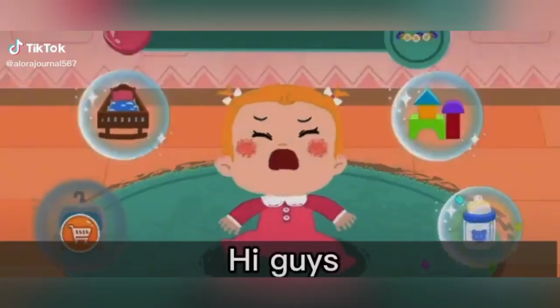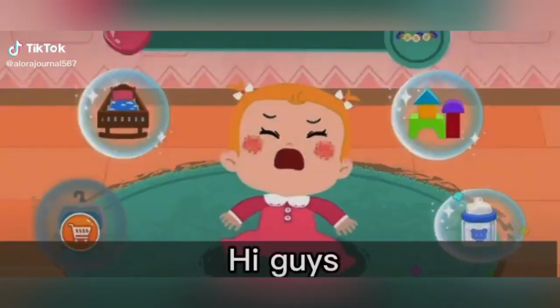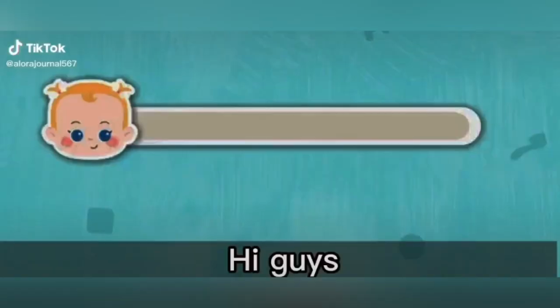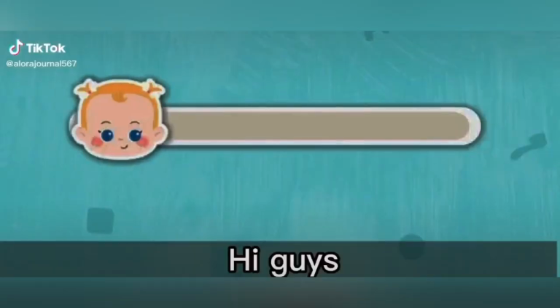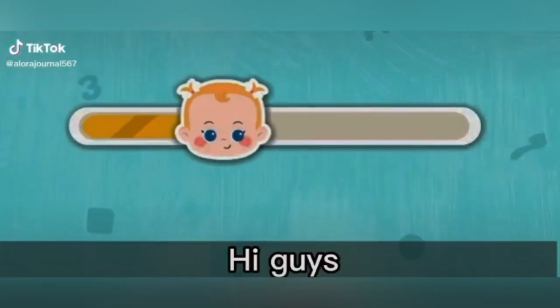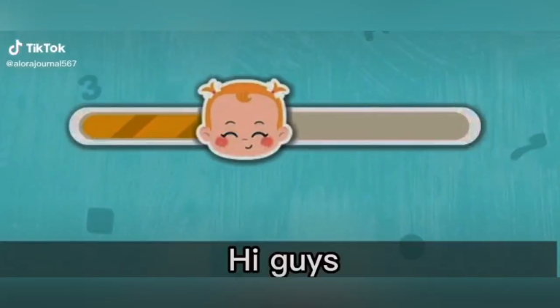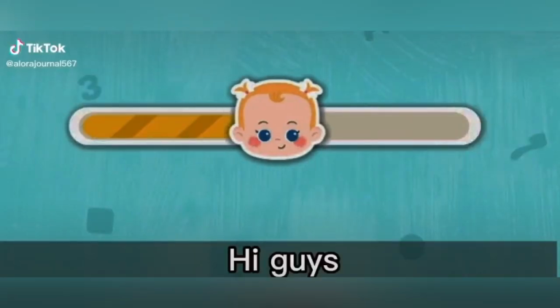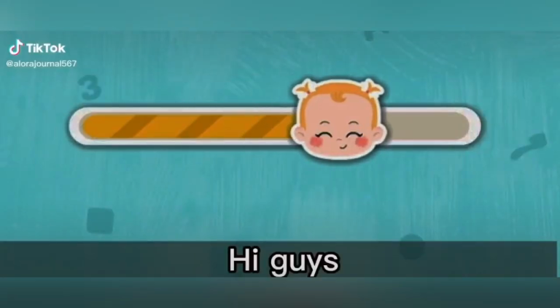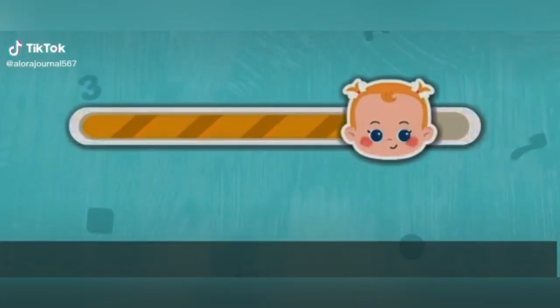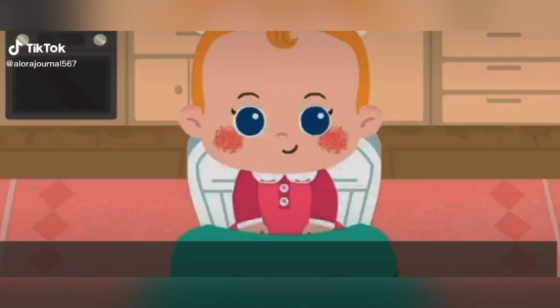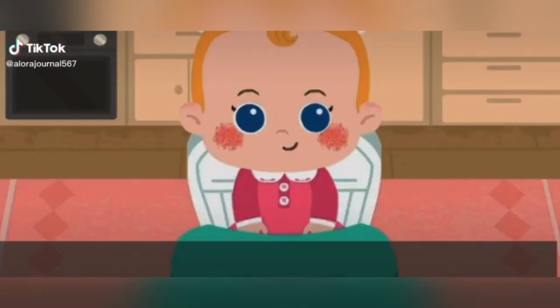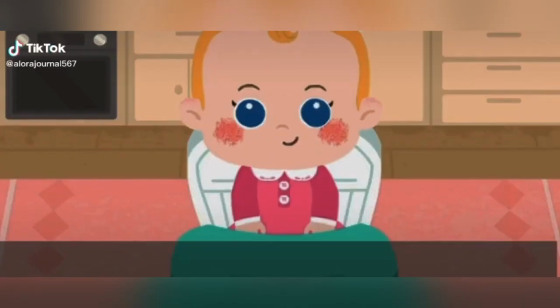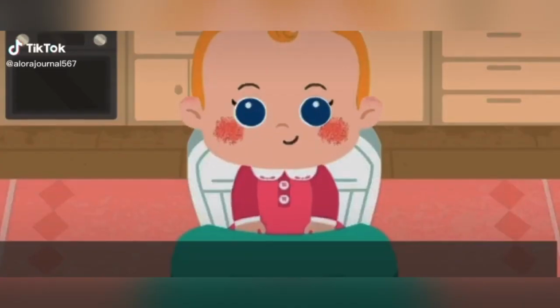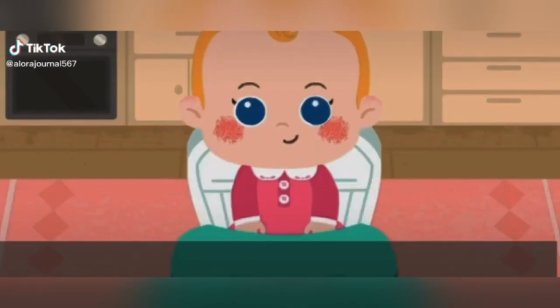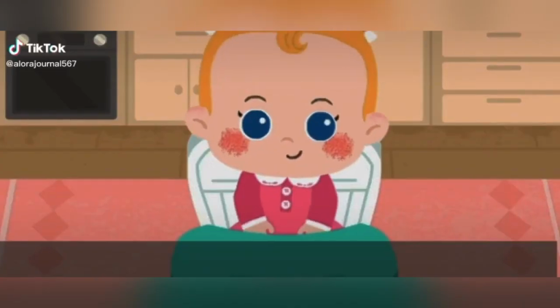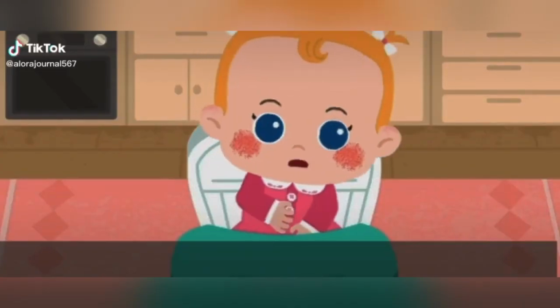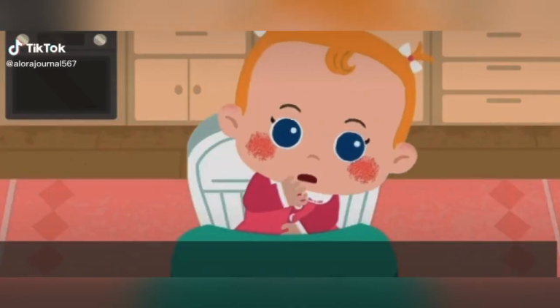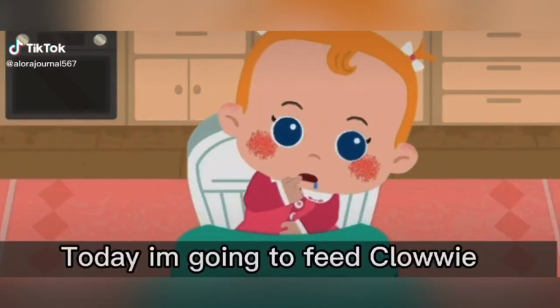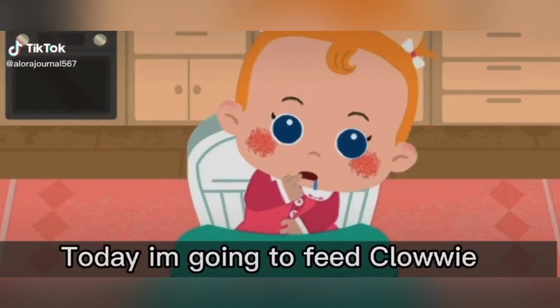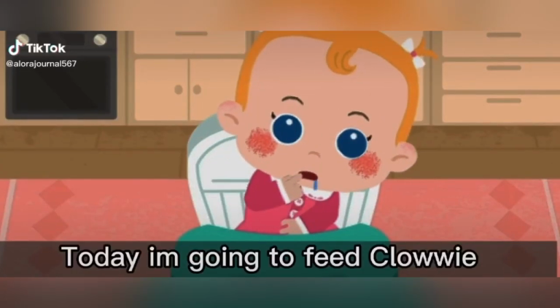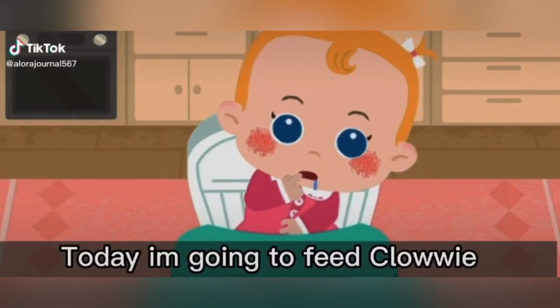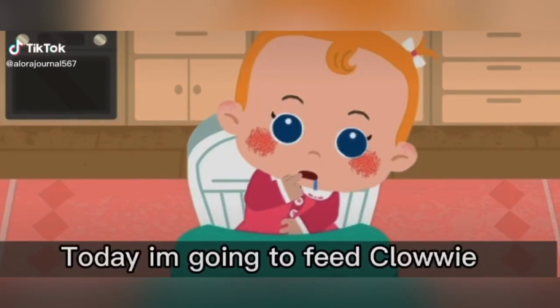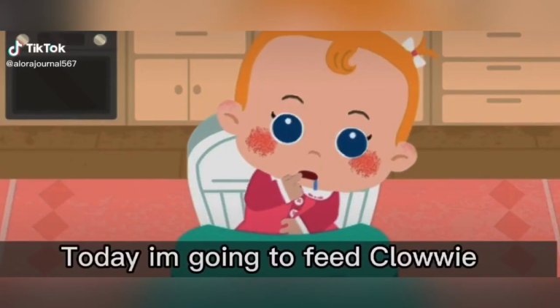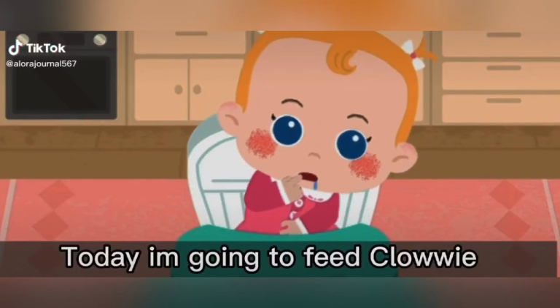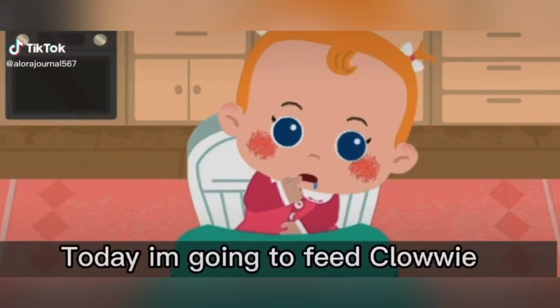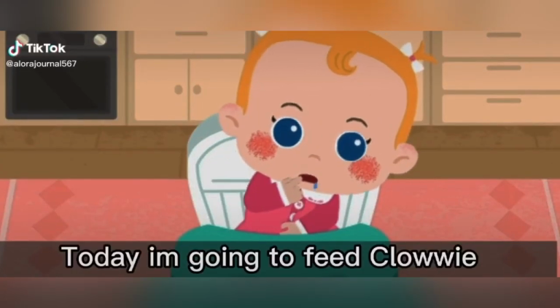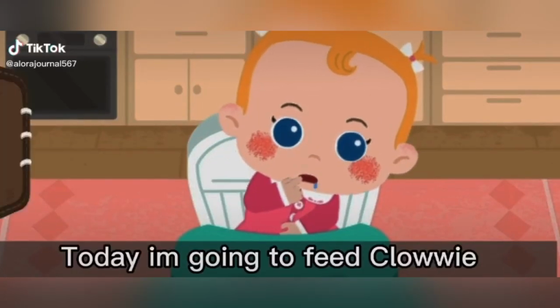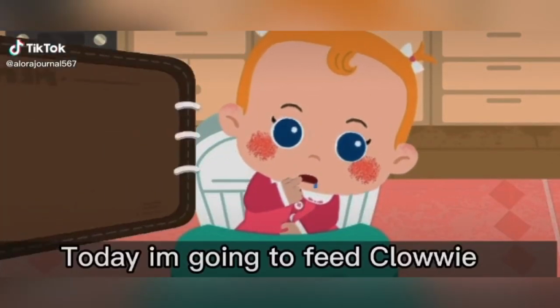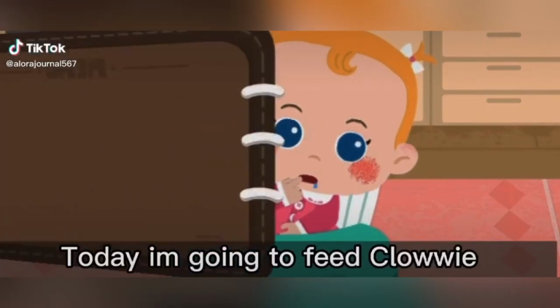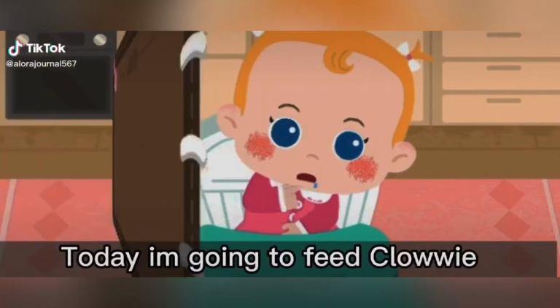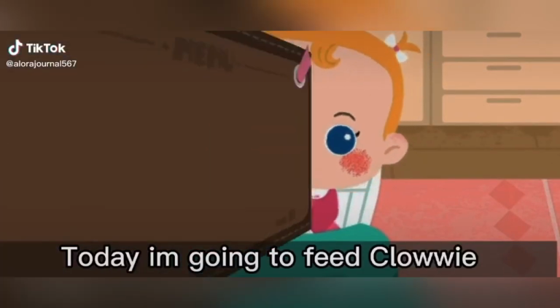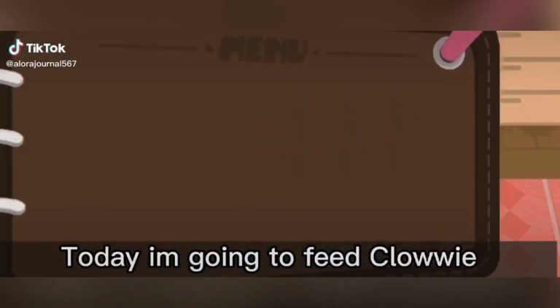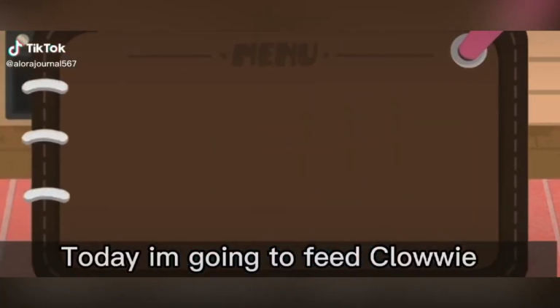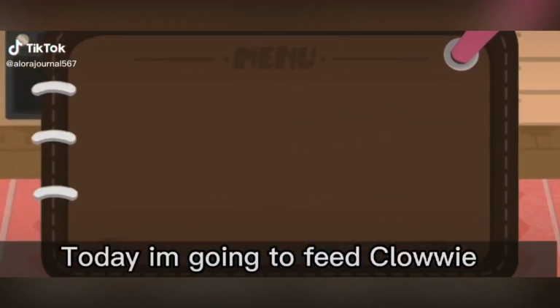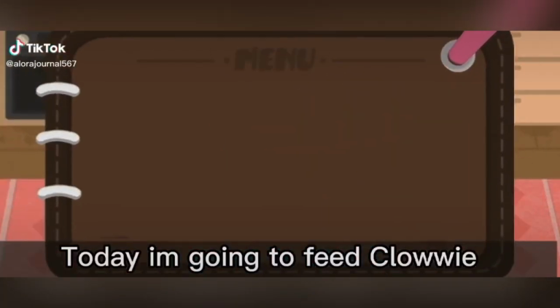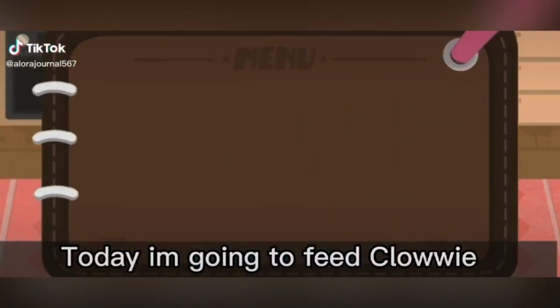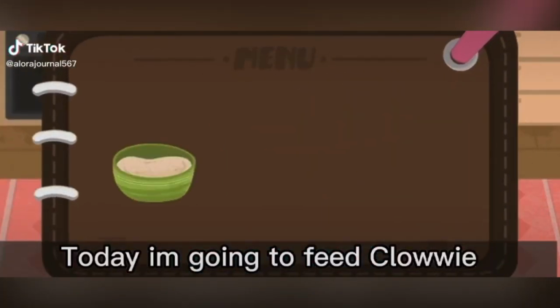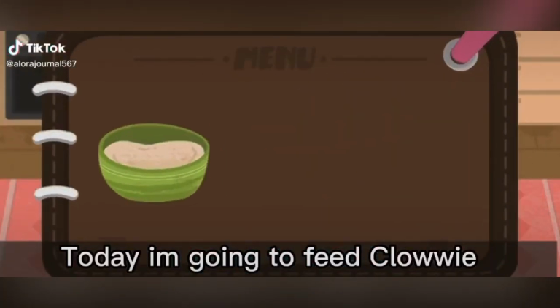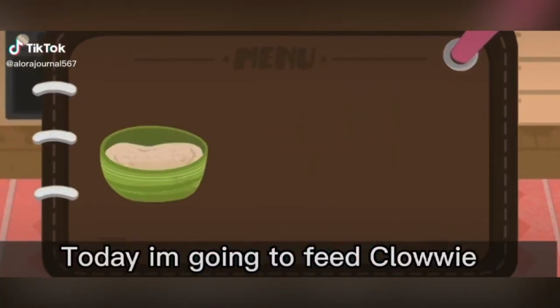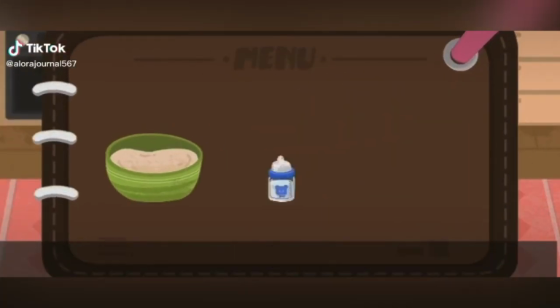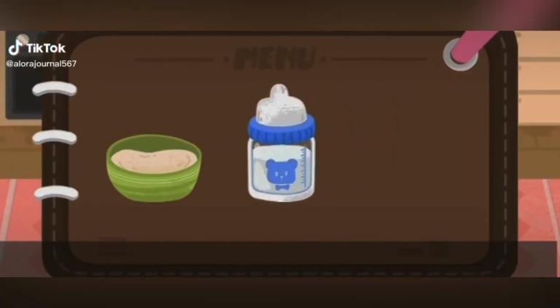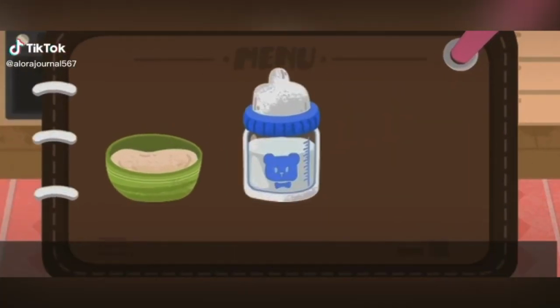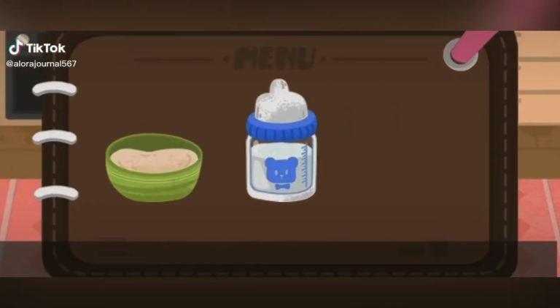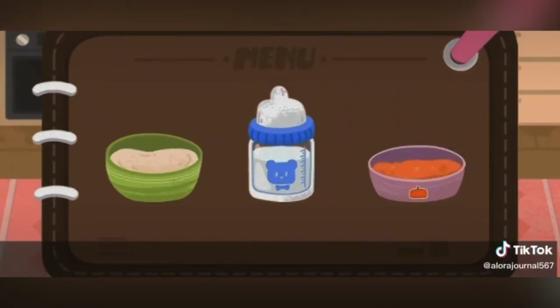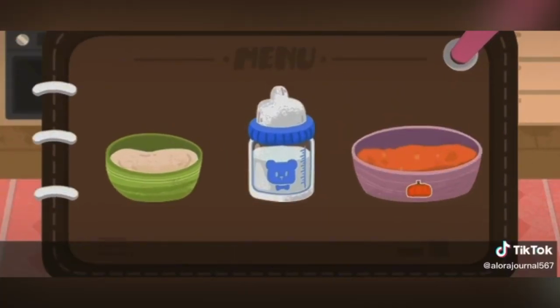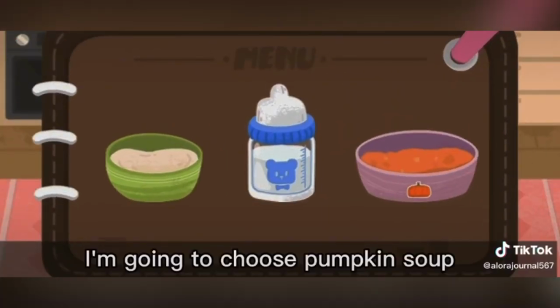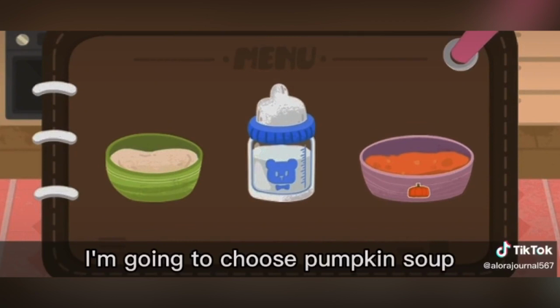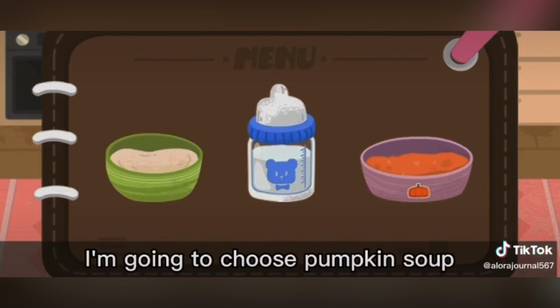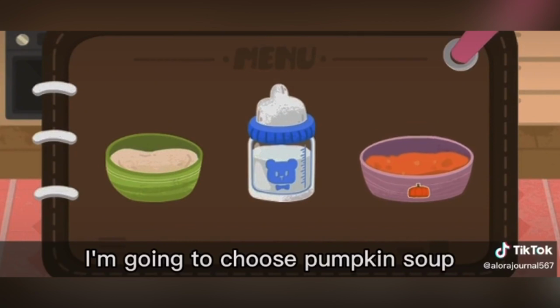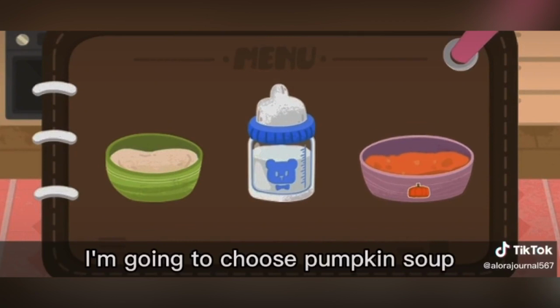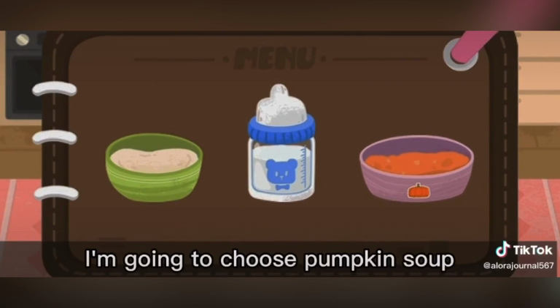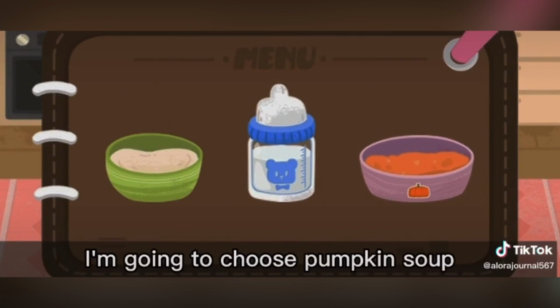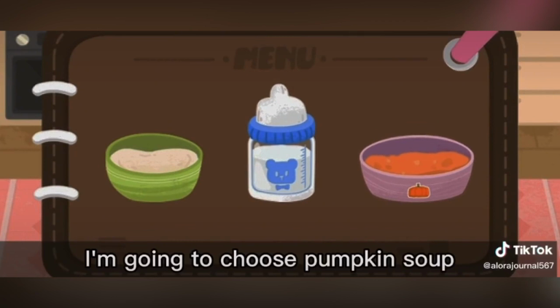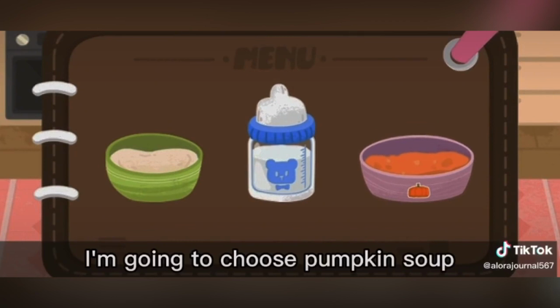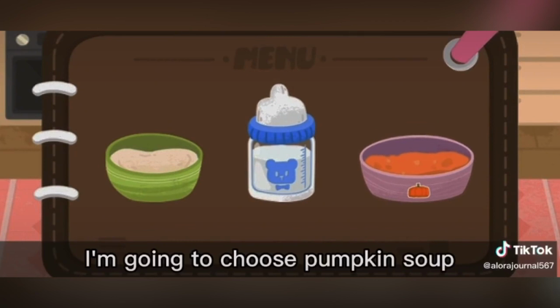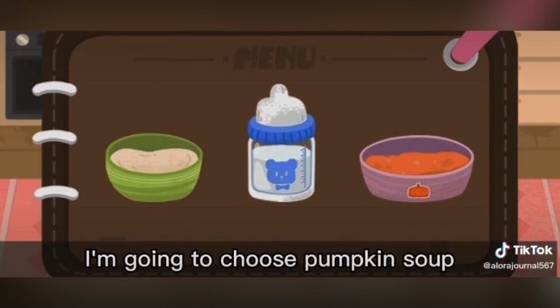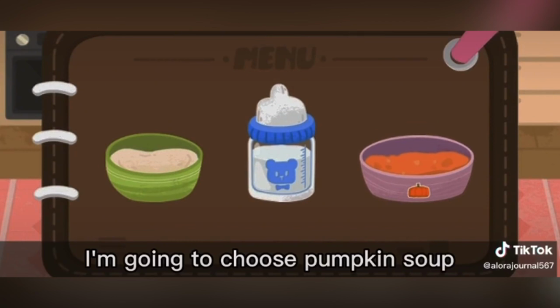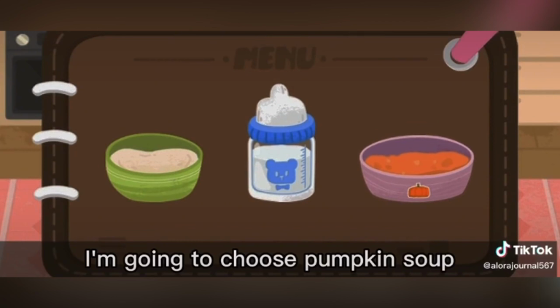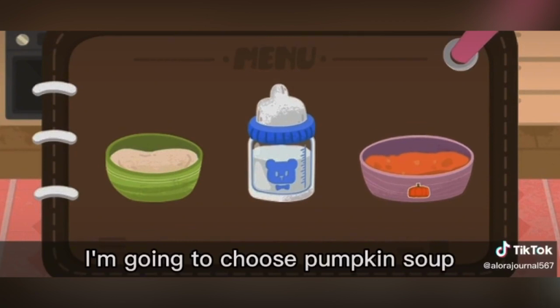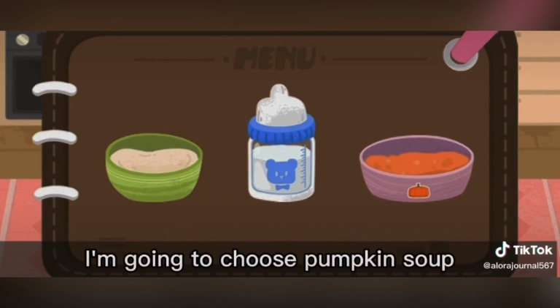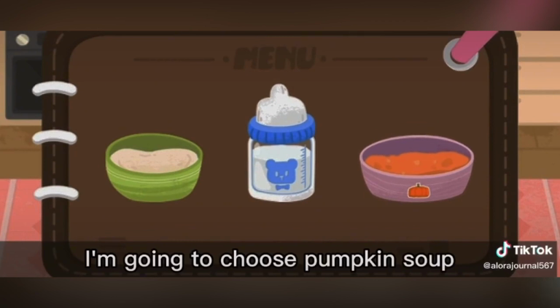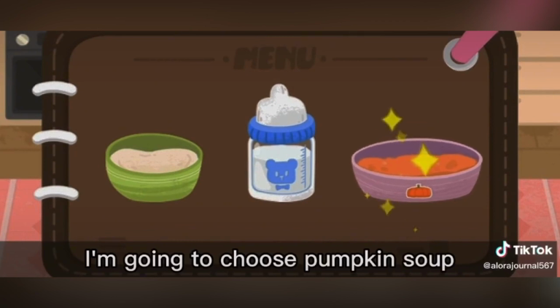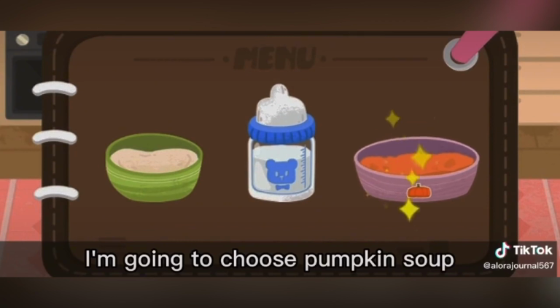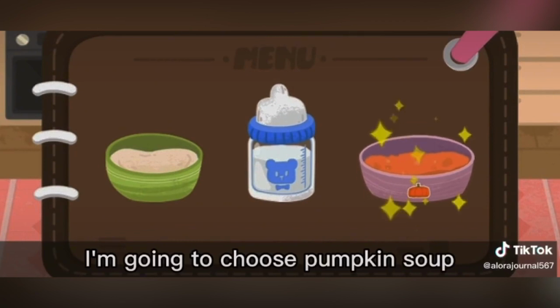Hi guys! Today I'm going to feed Chloe. I'm going to choose pumpkin soup.